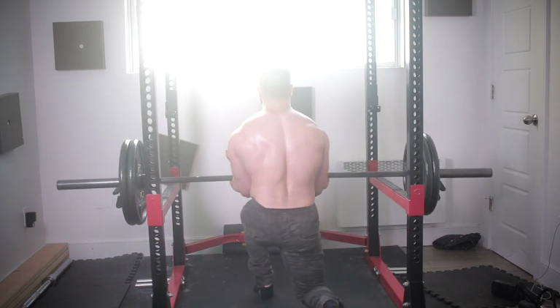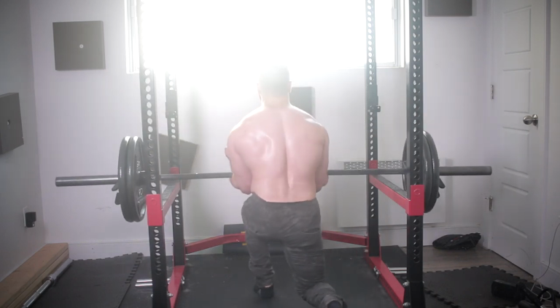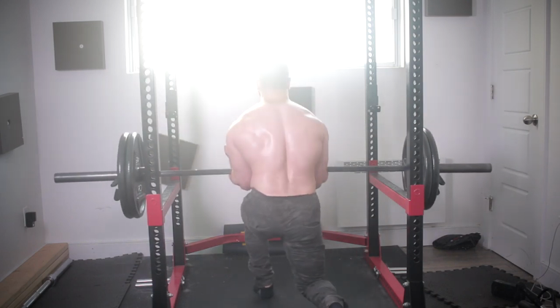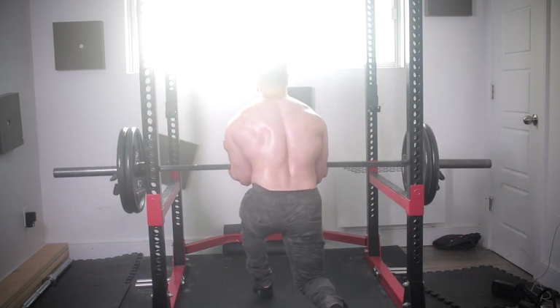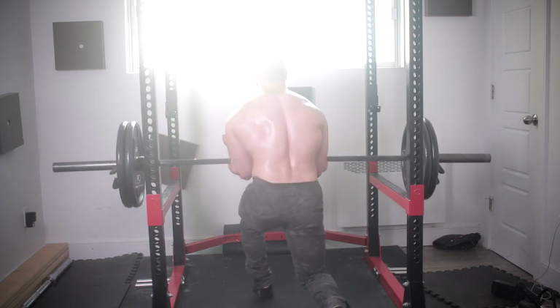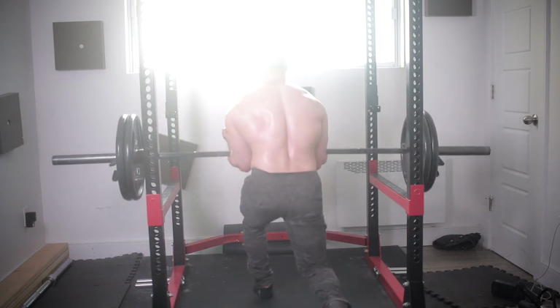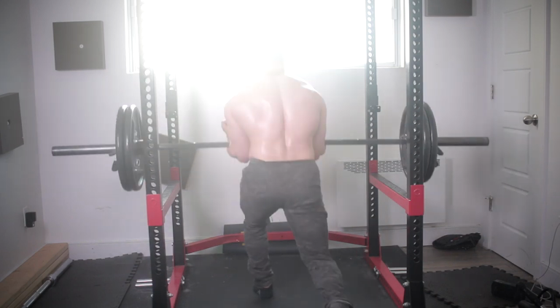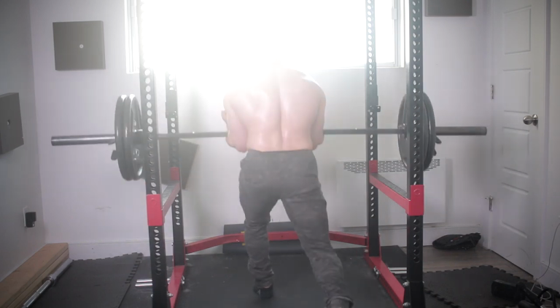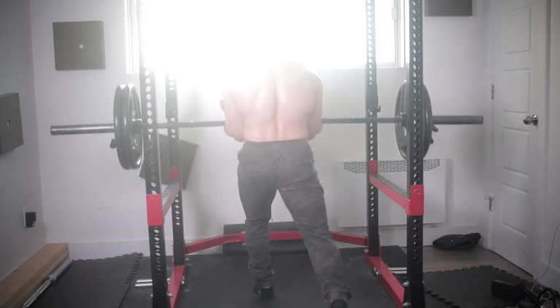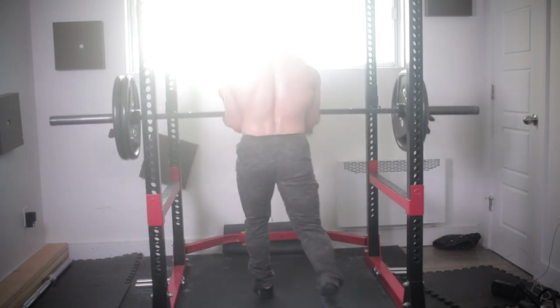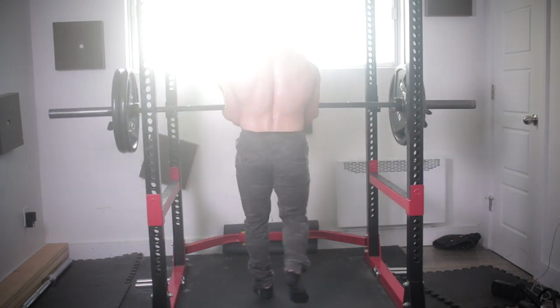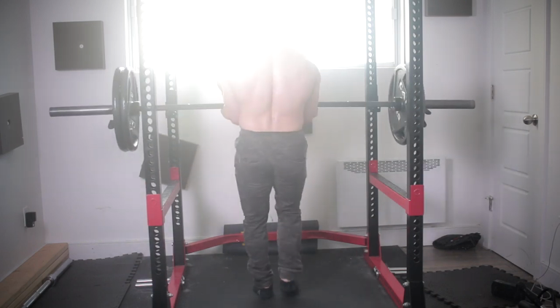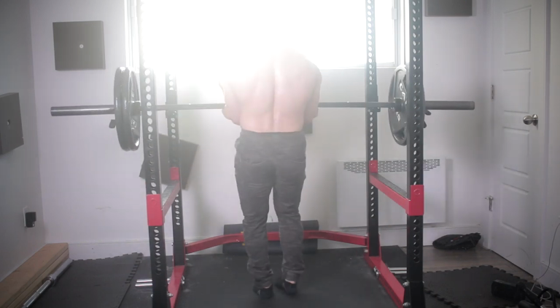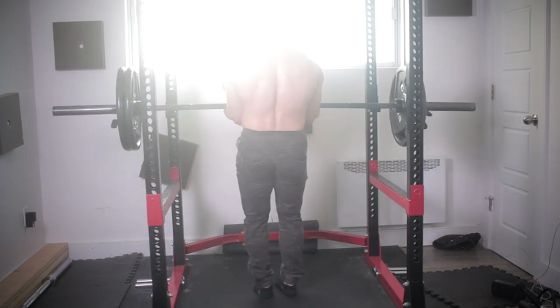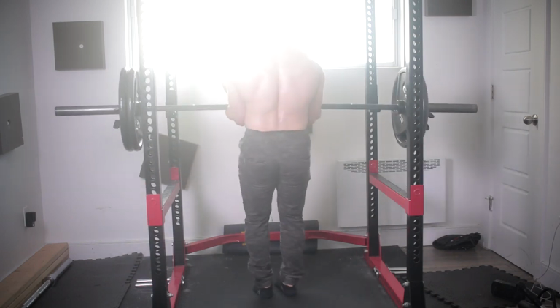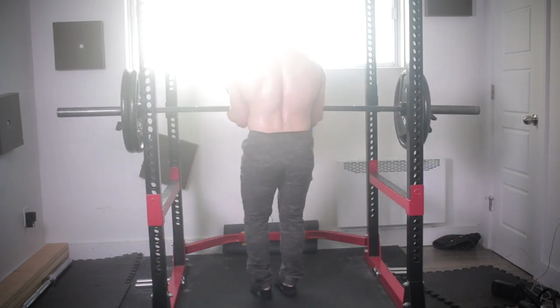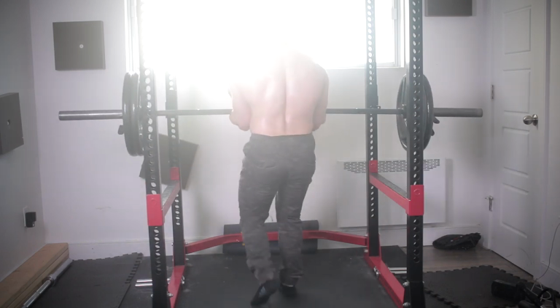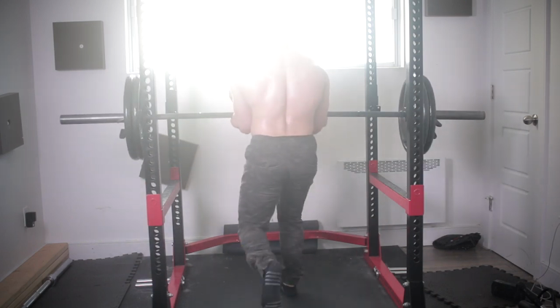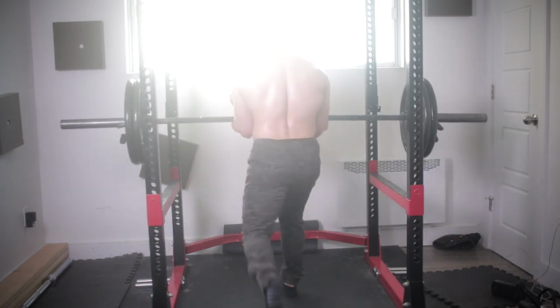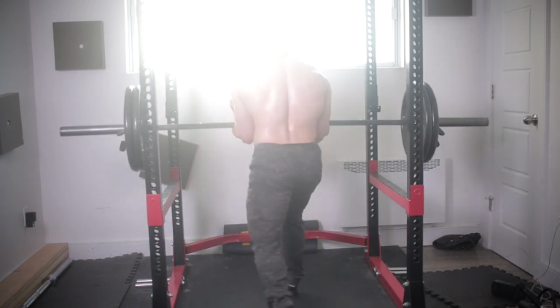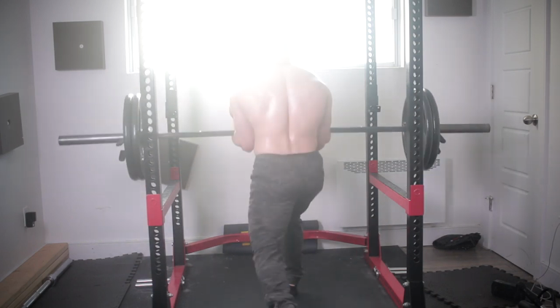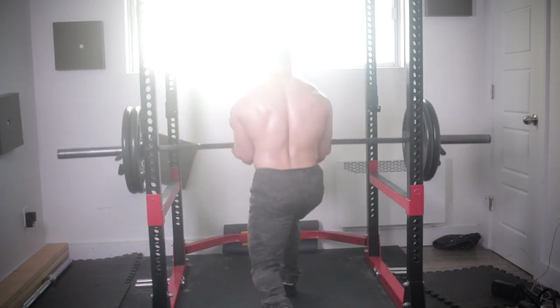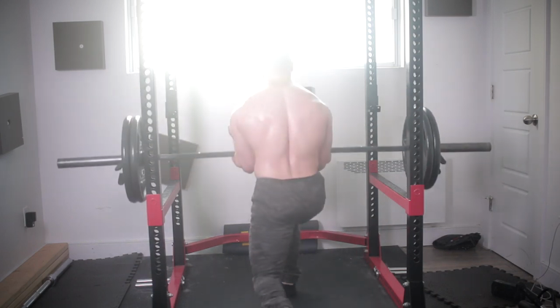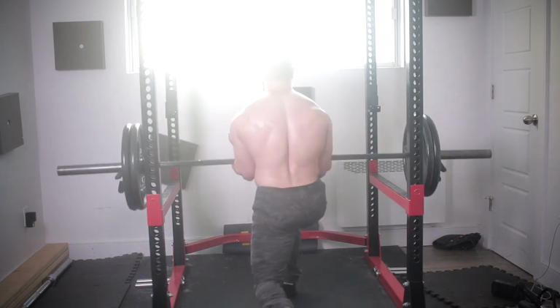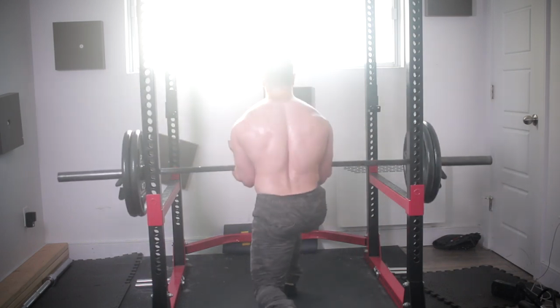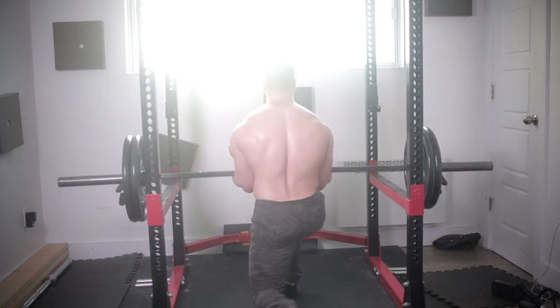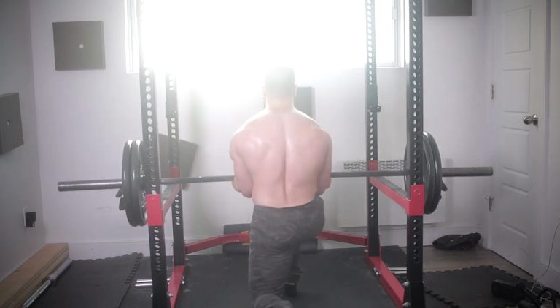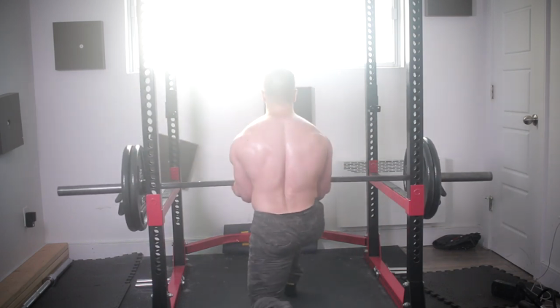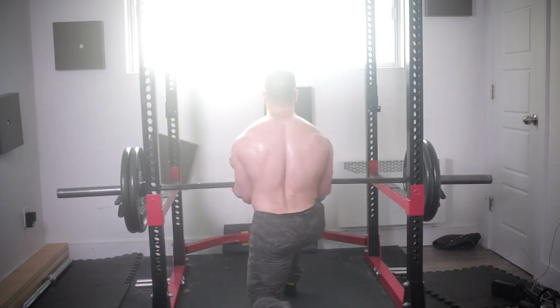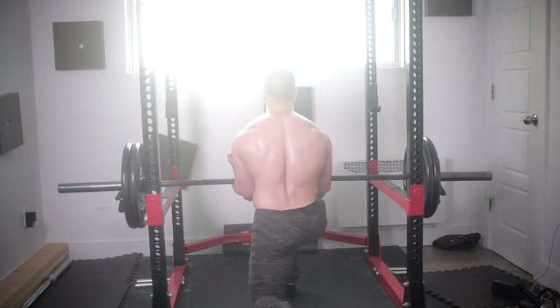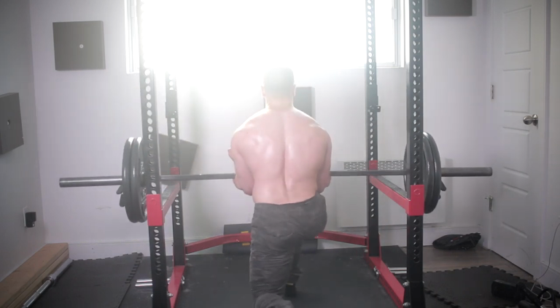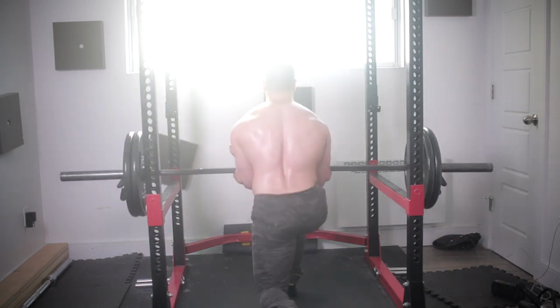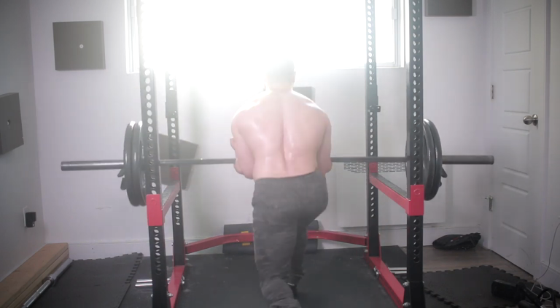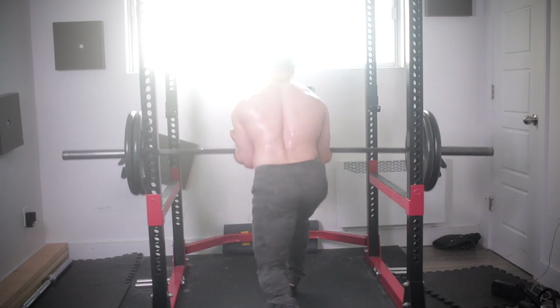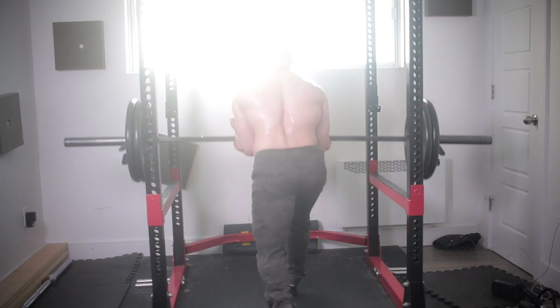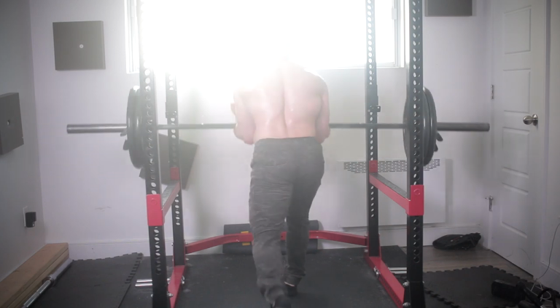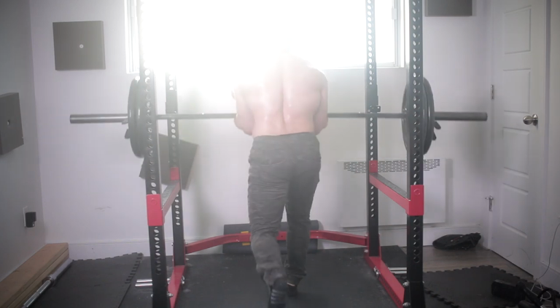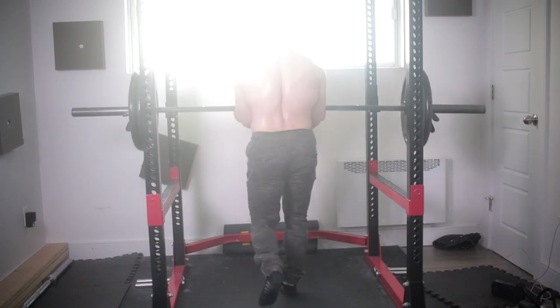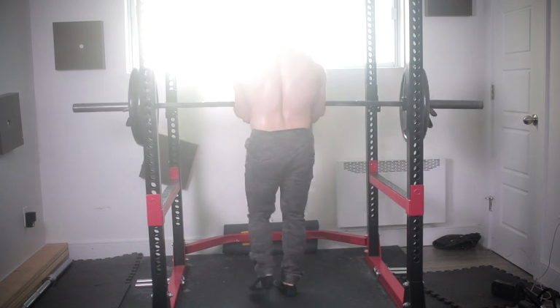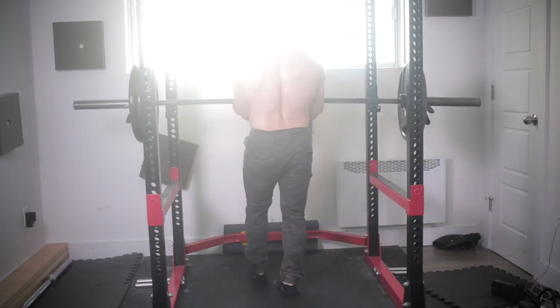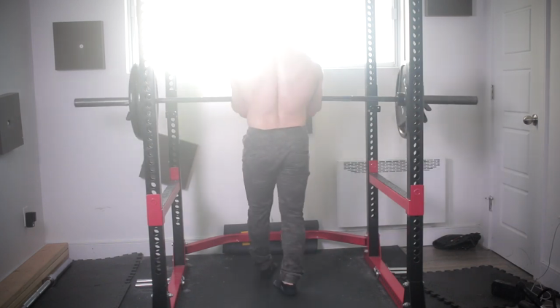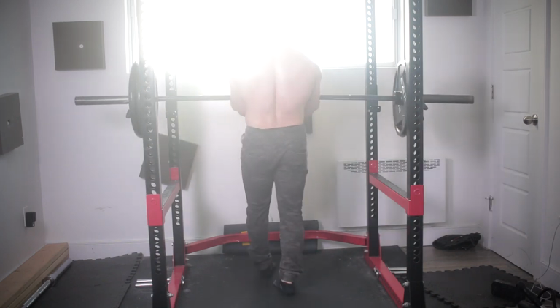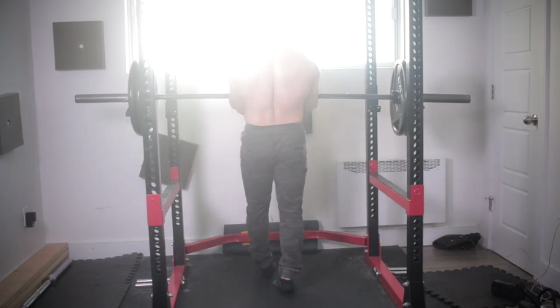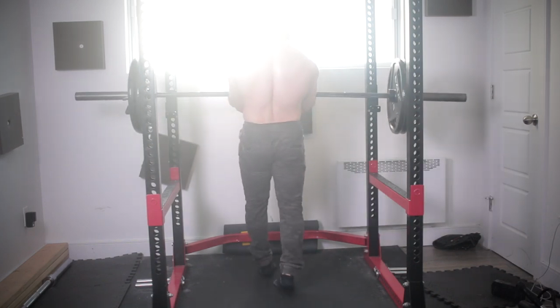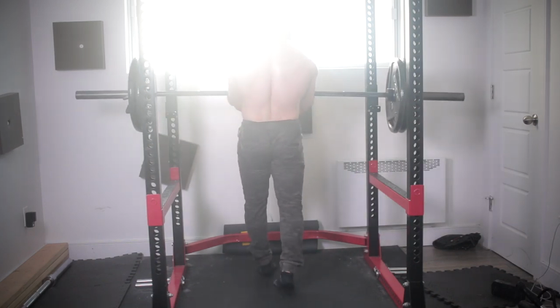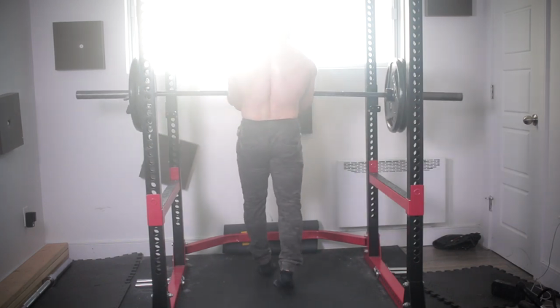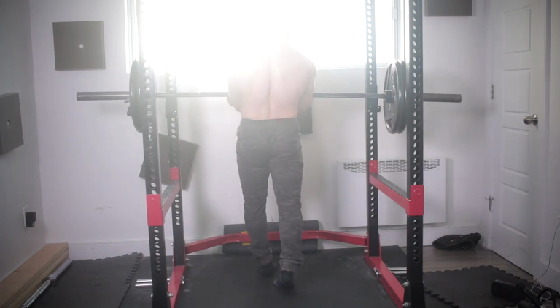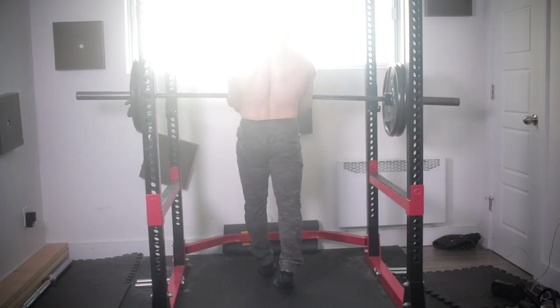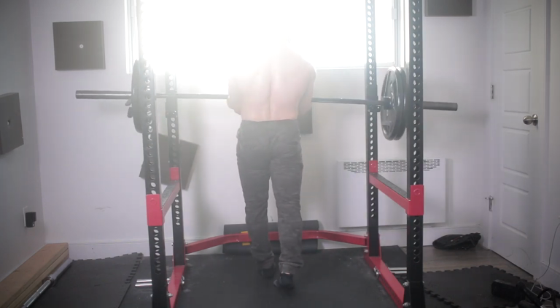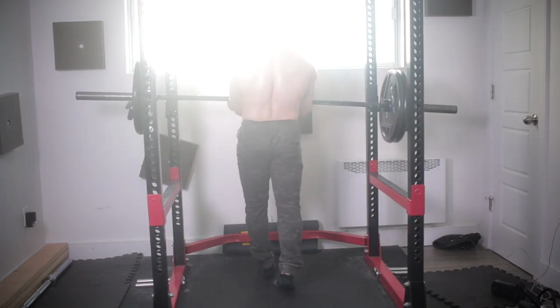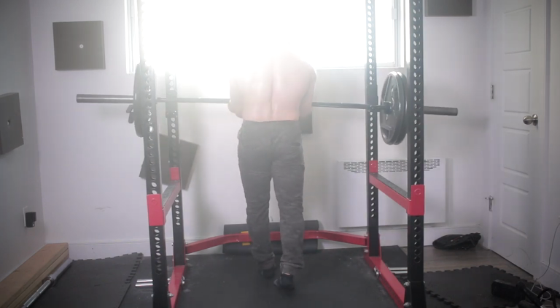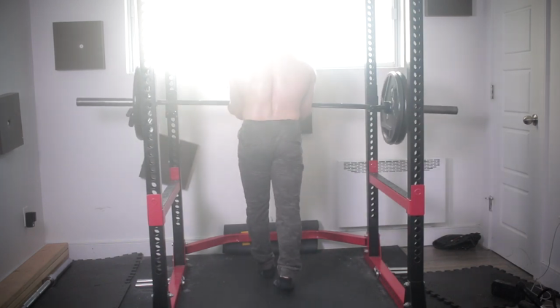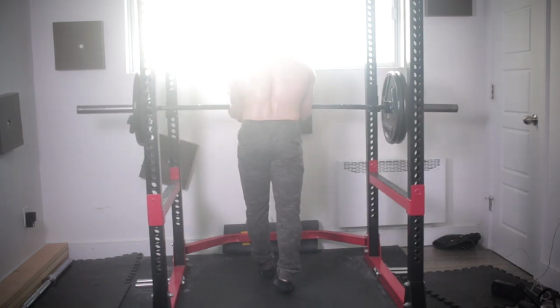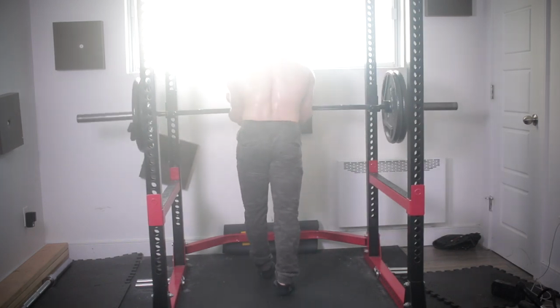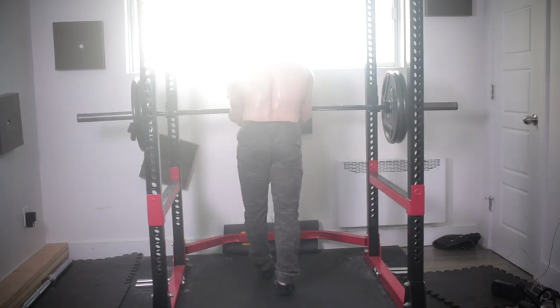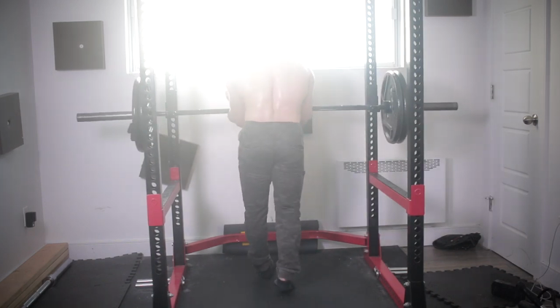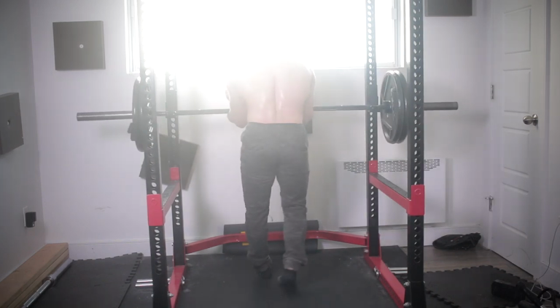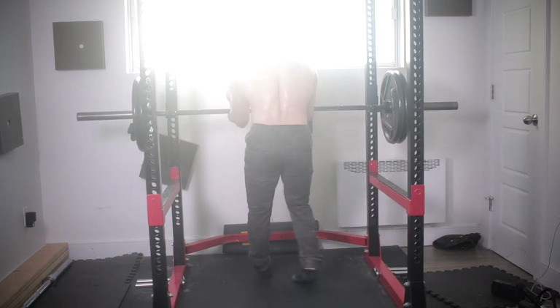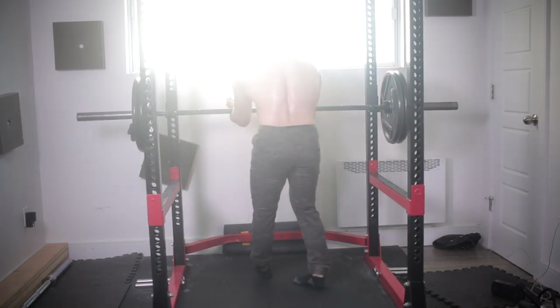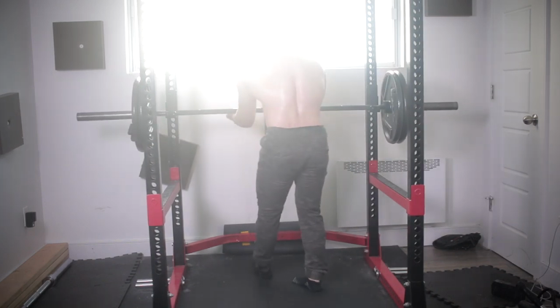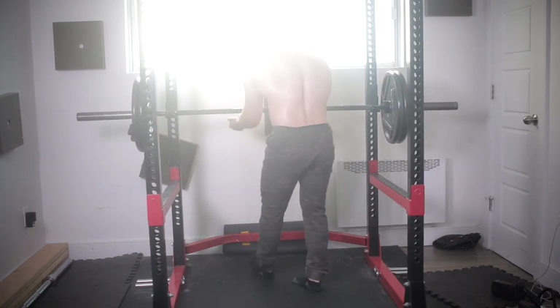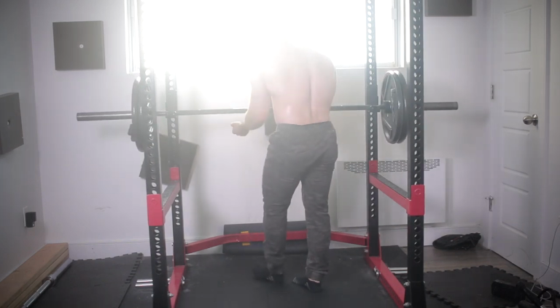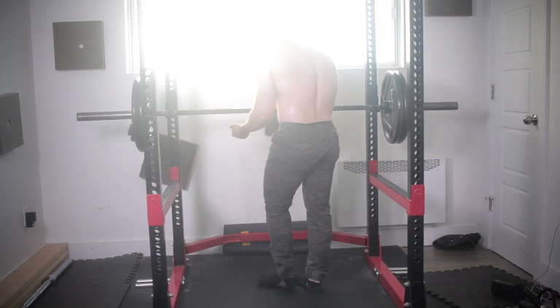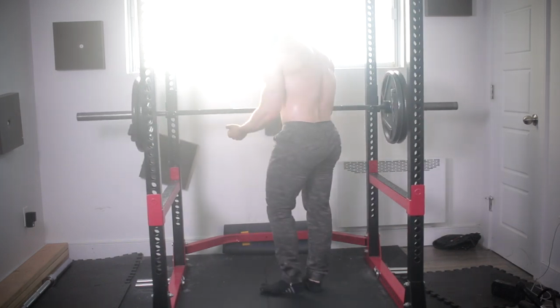Here's the first session of me actually doing something meaningful in a while. Let me know if you want to see more stuff like this.